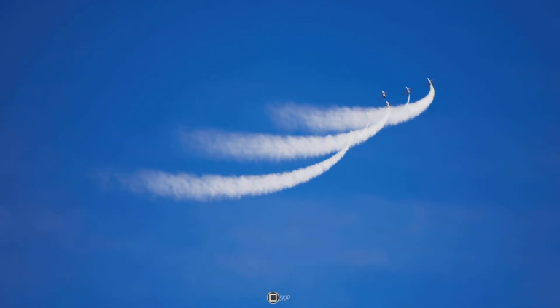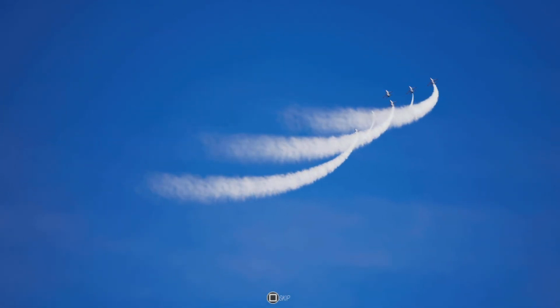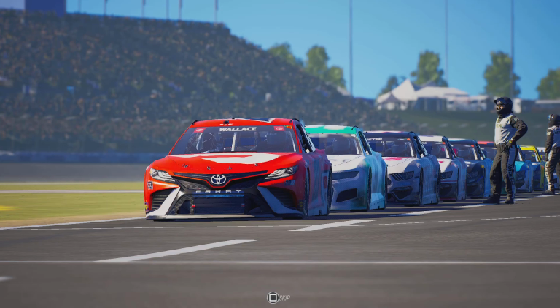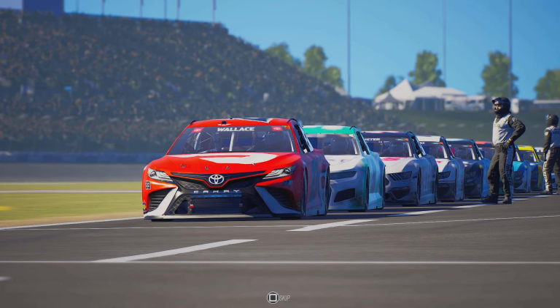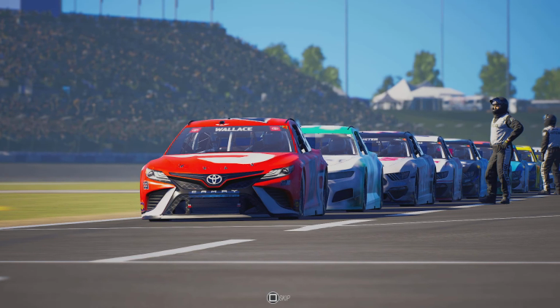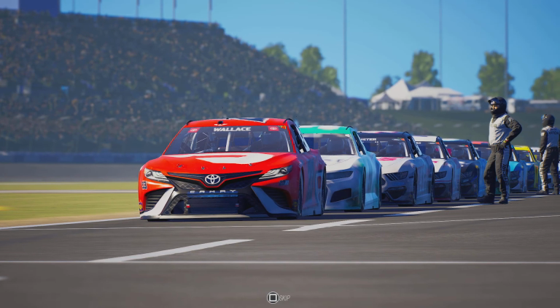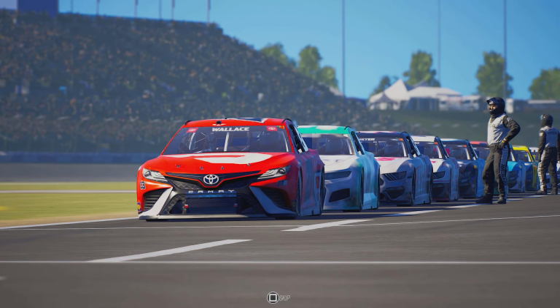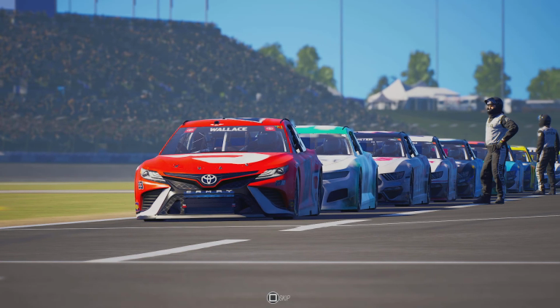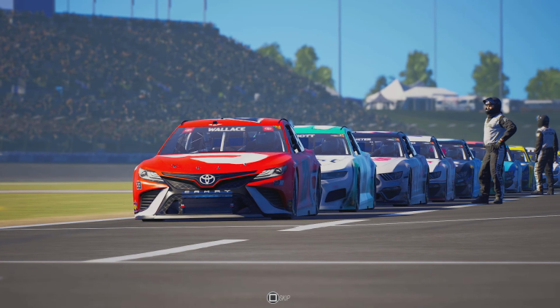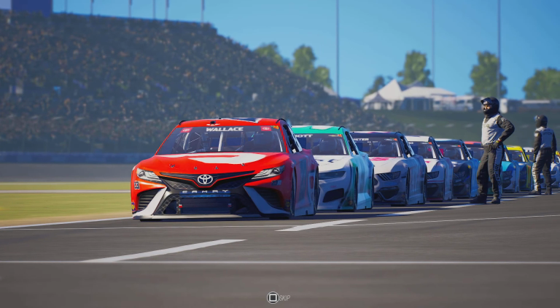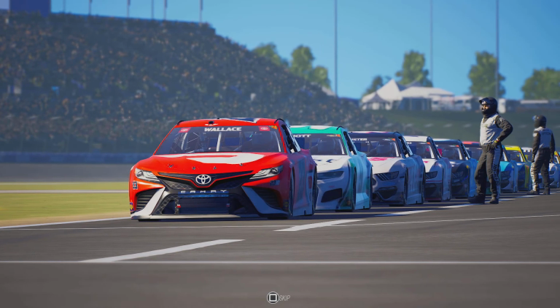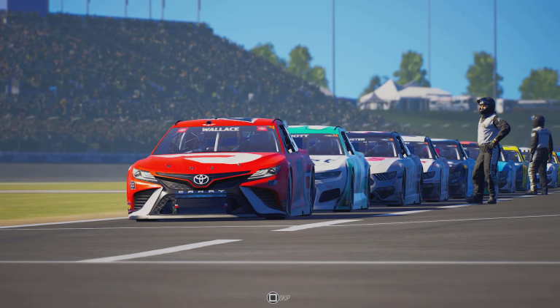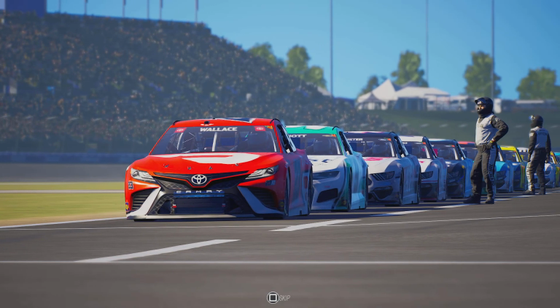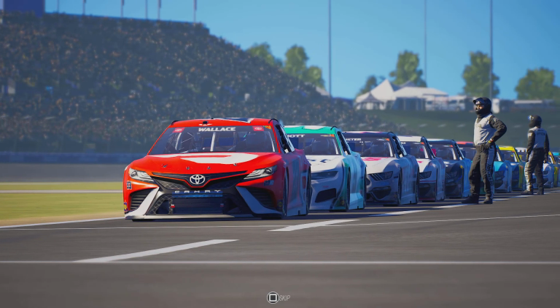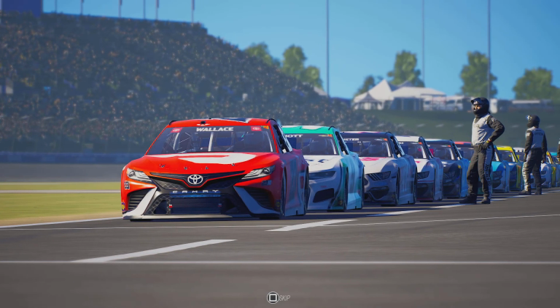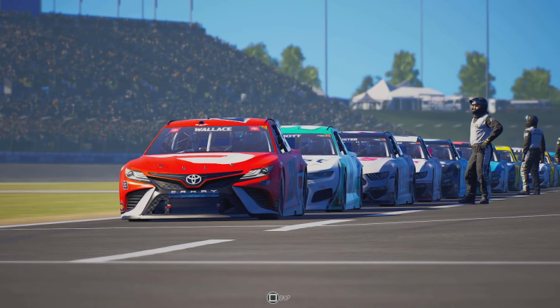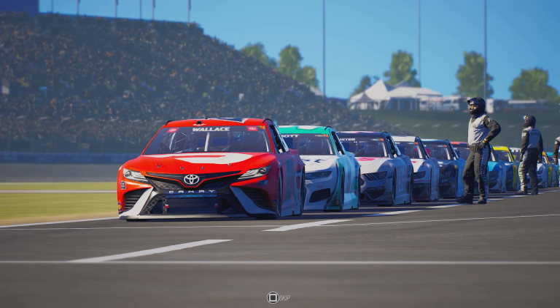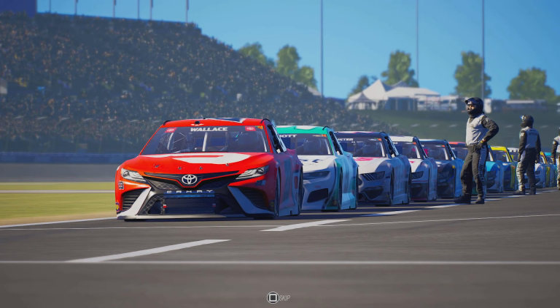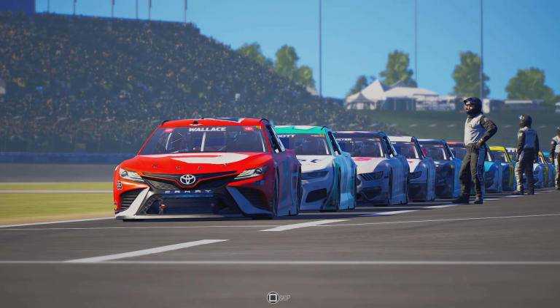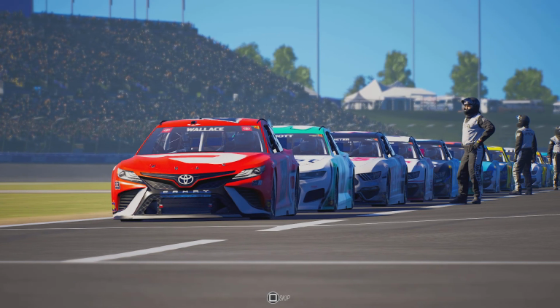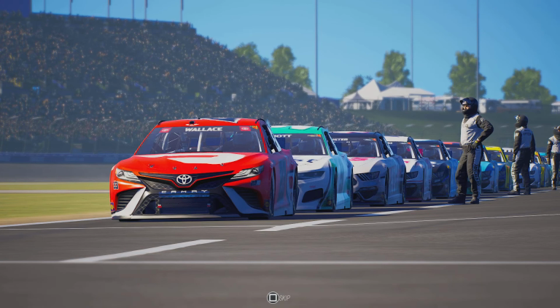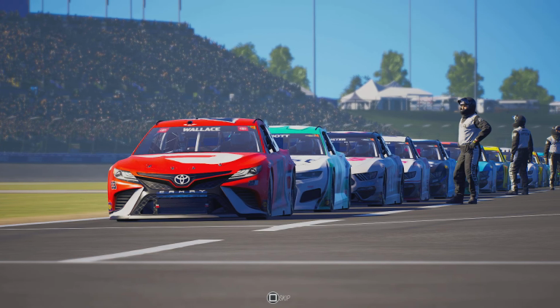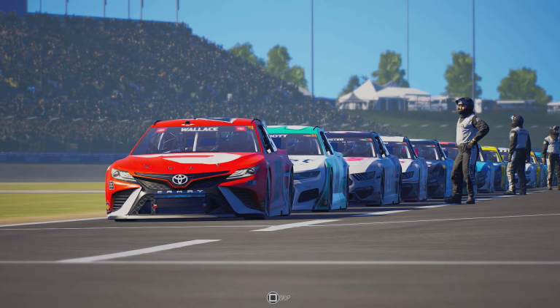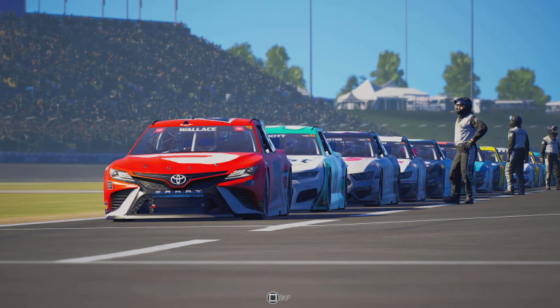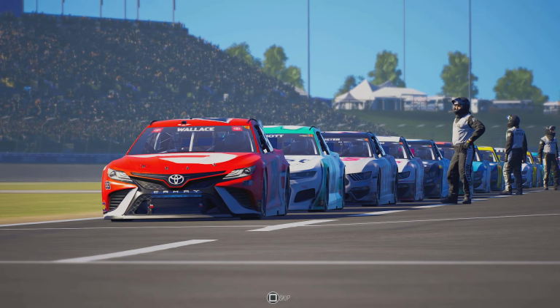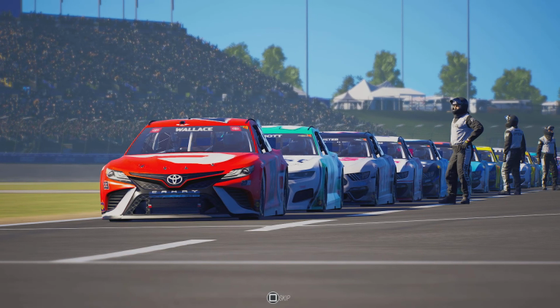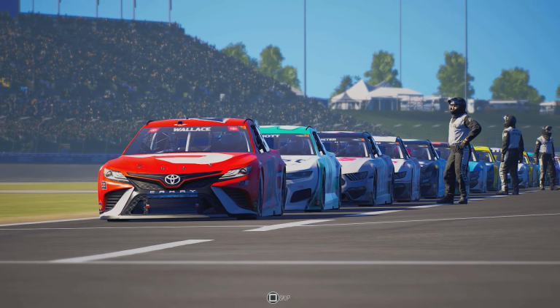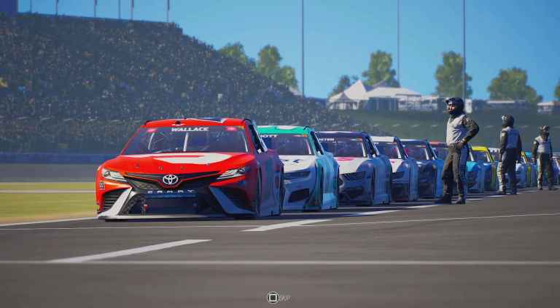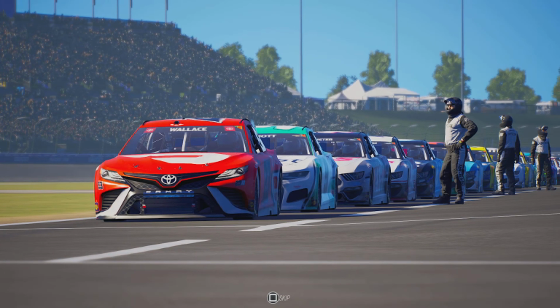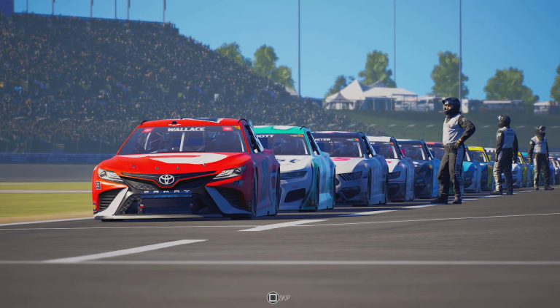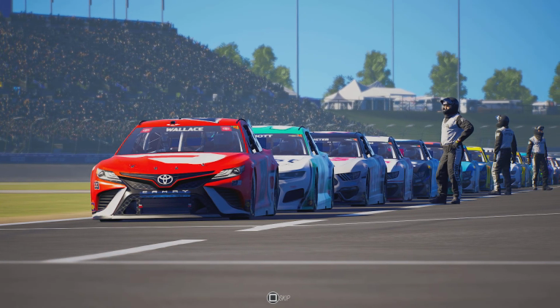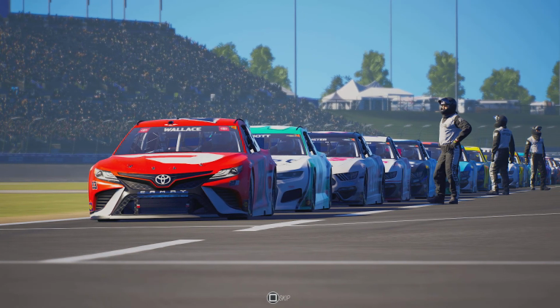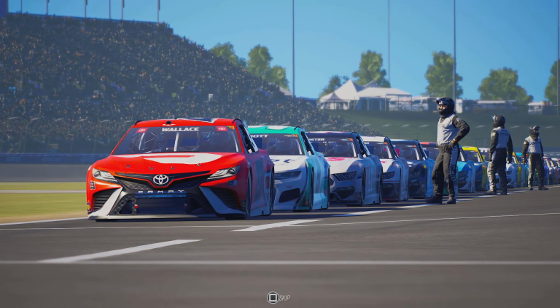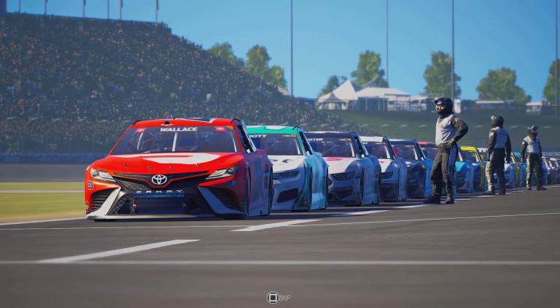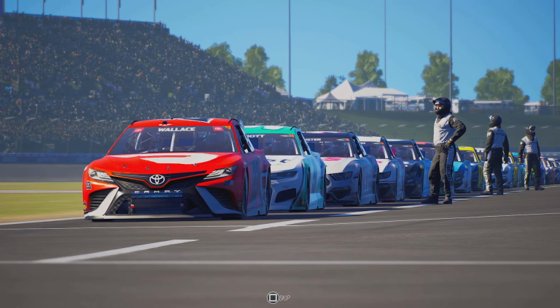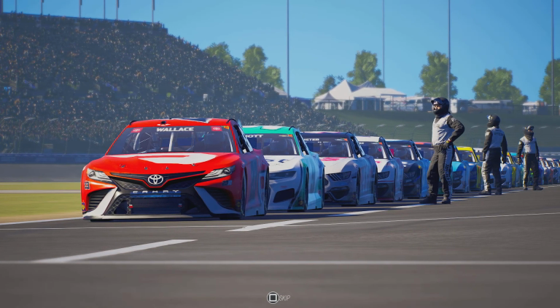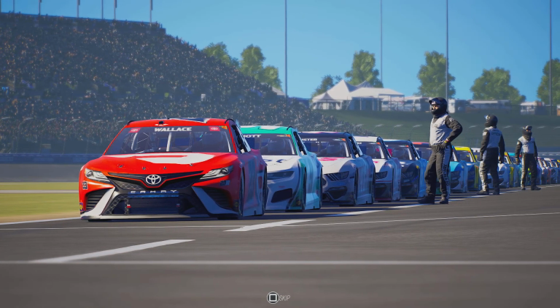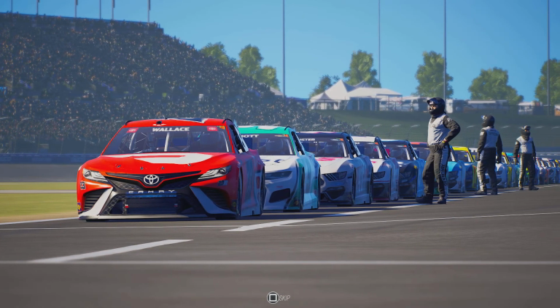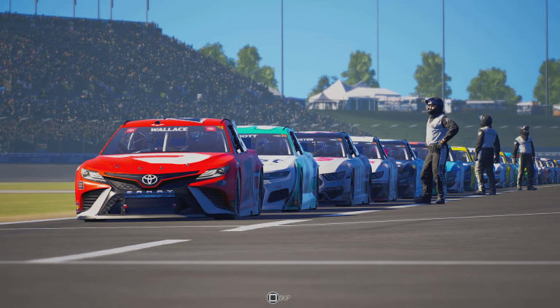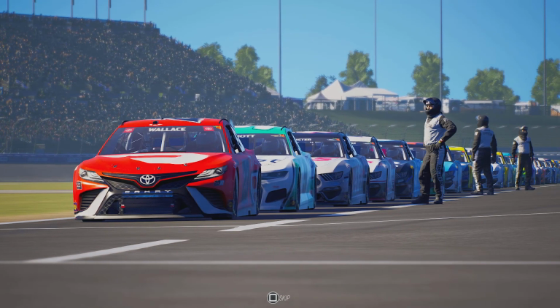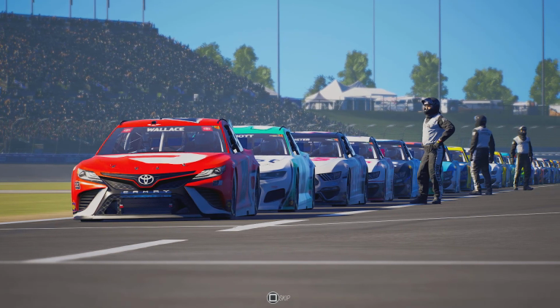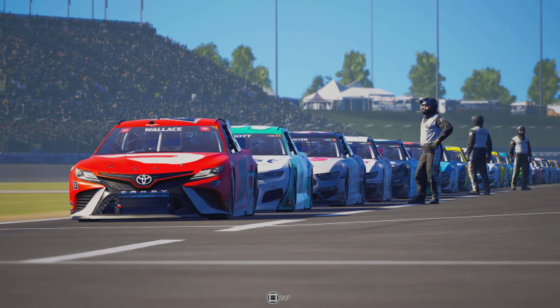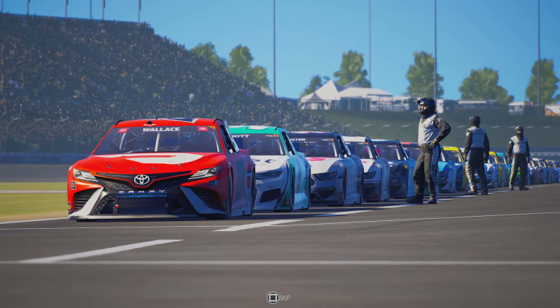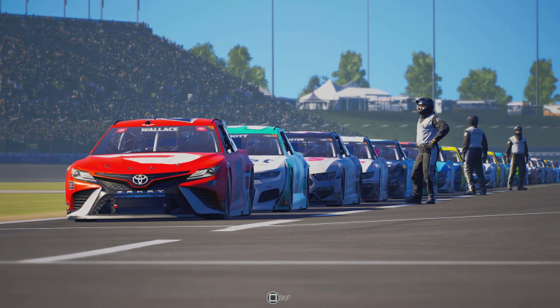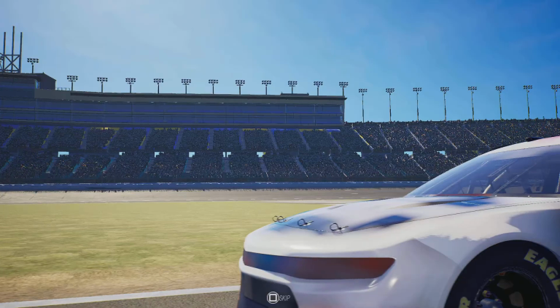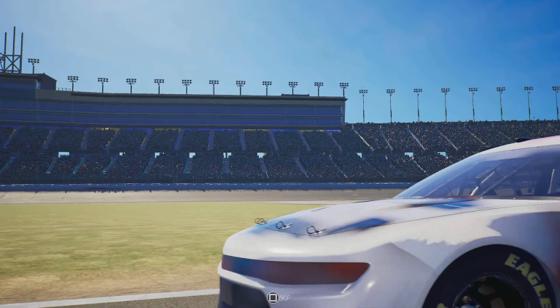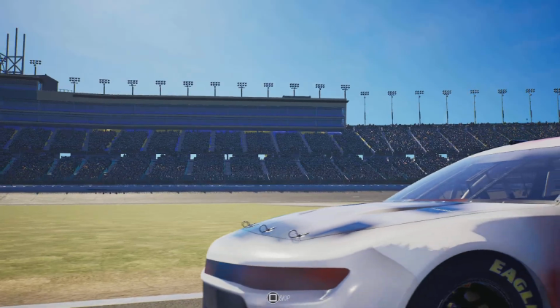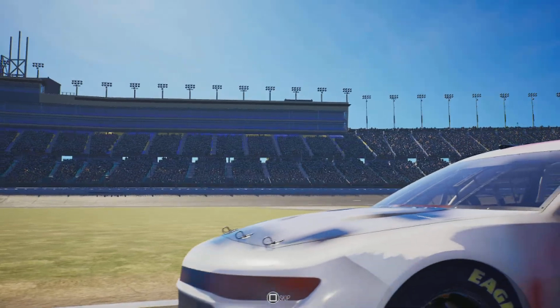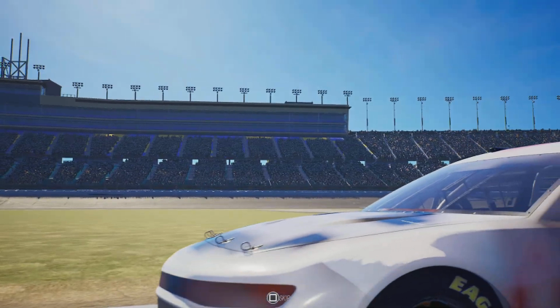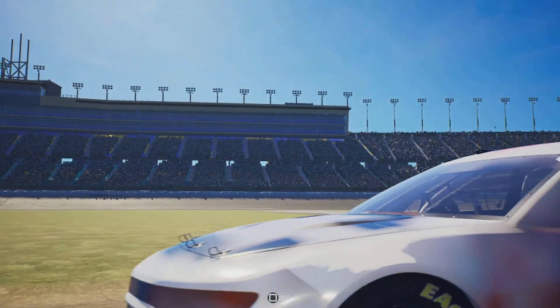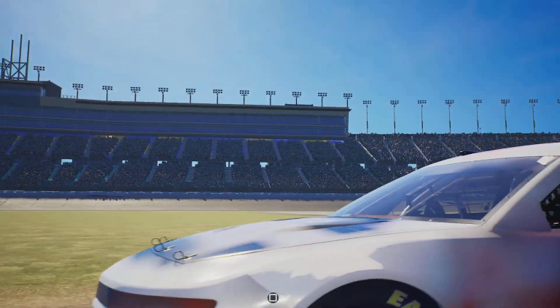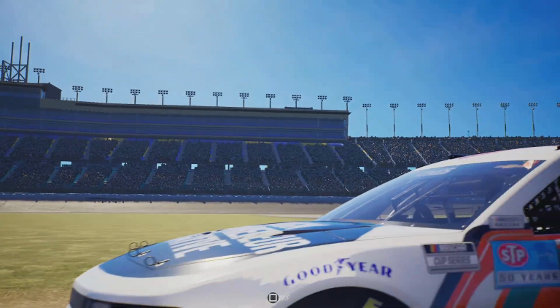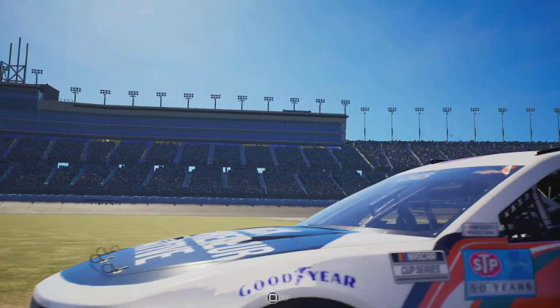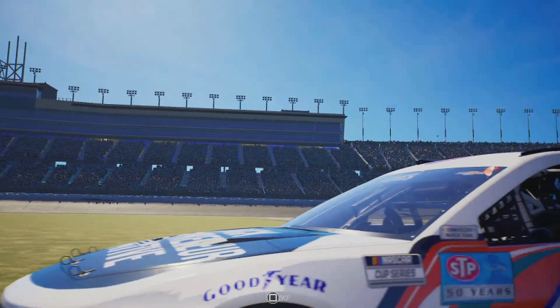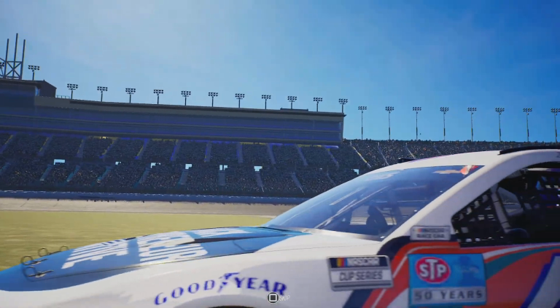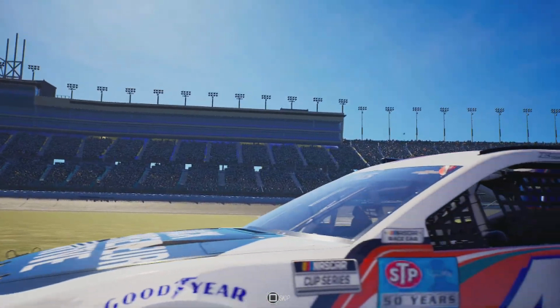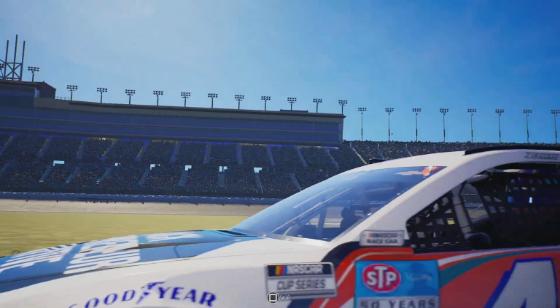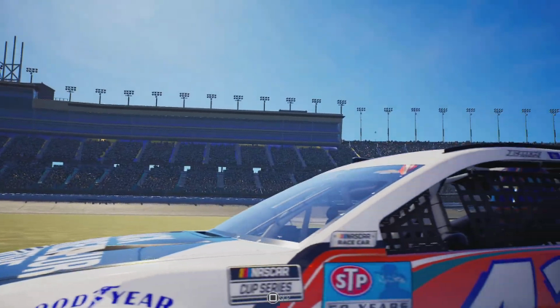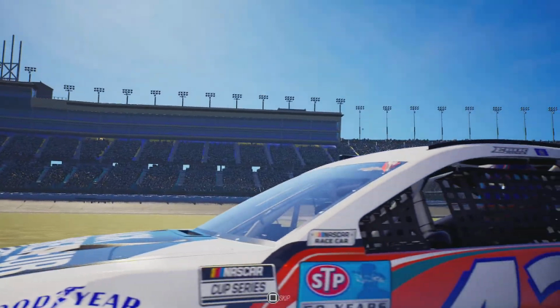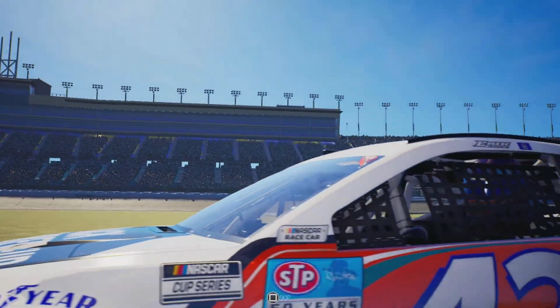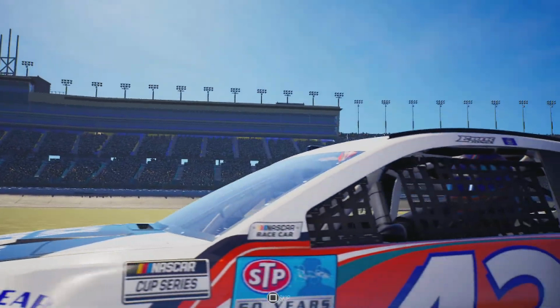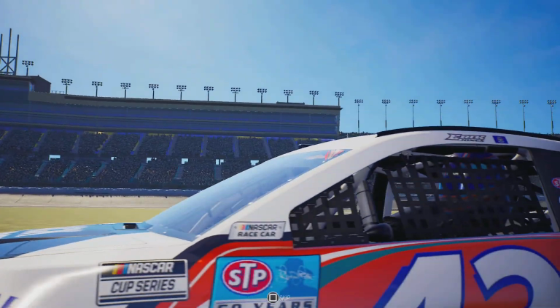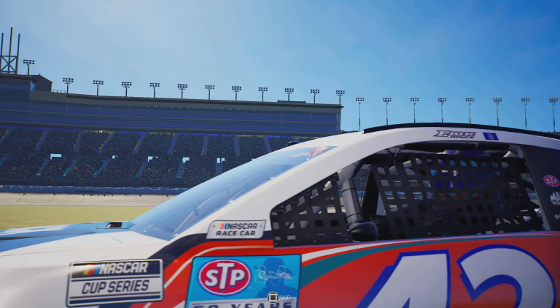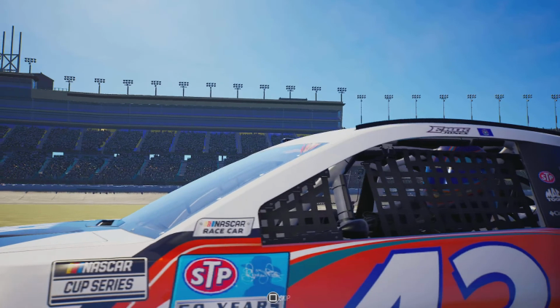We're ready to head trackside and see the drivers and teams make their final preparations before they go racing today at Kansas Speedway.